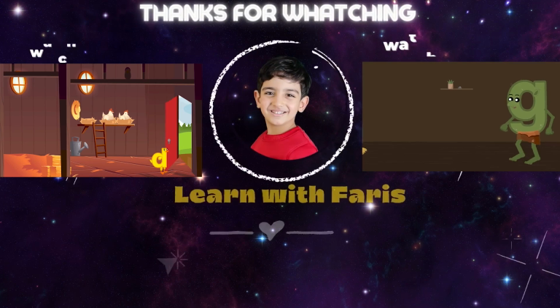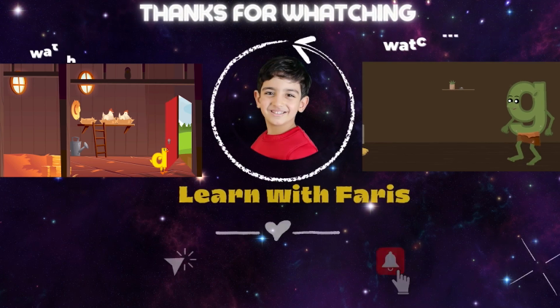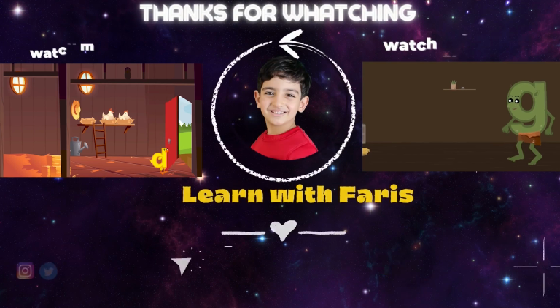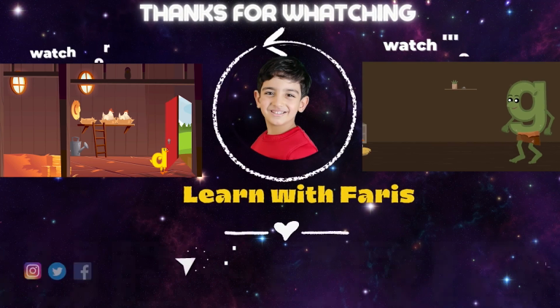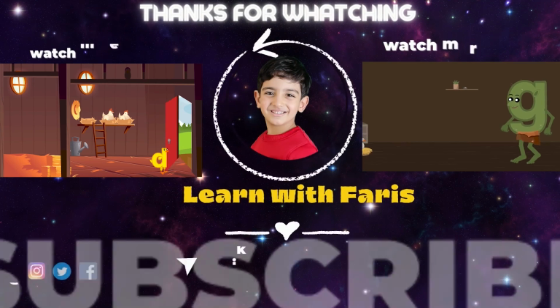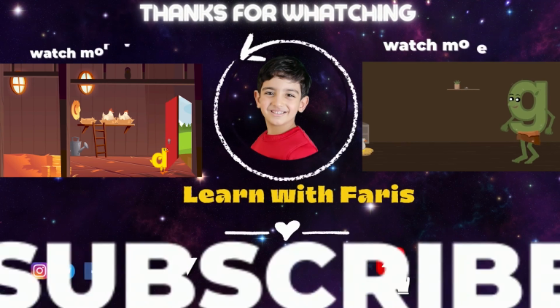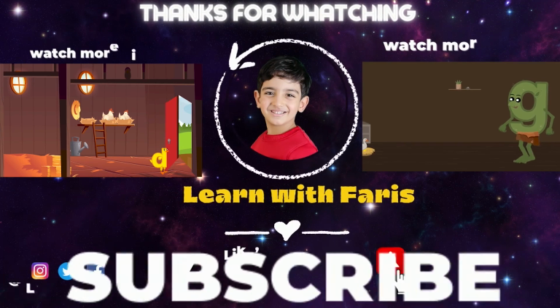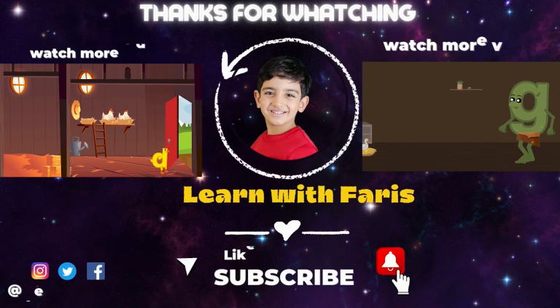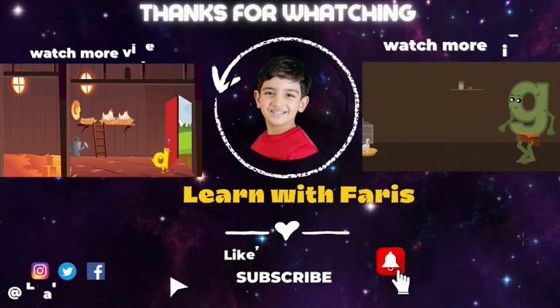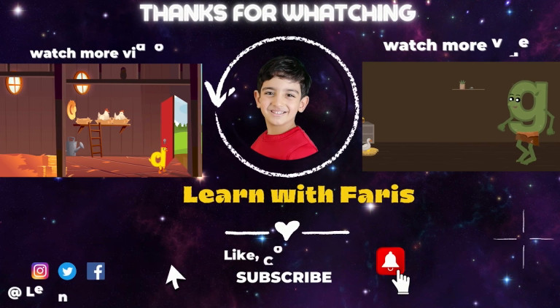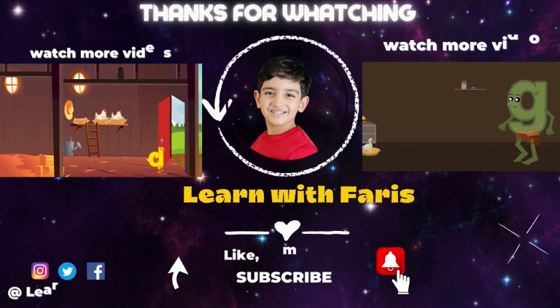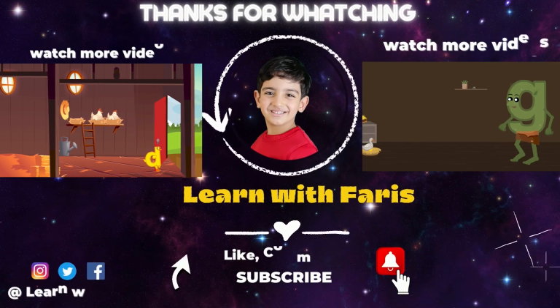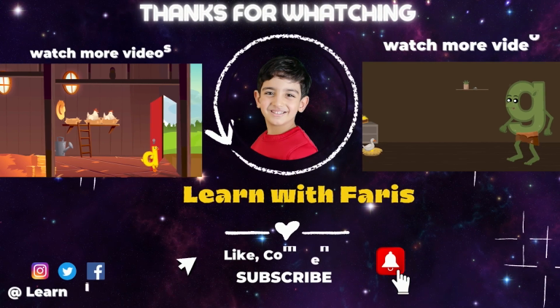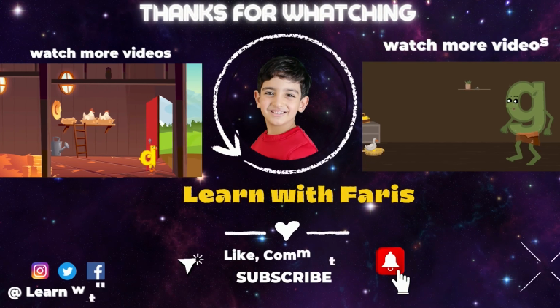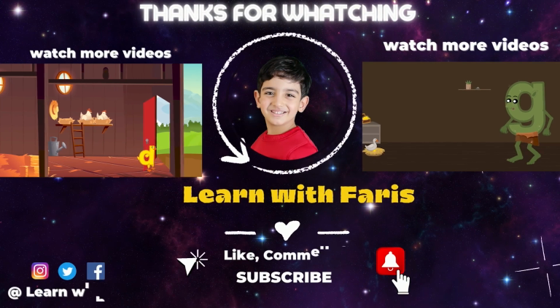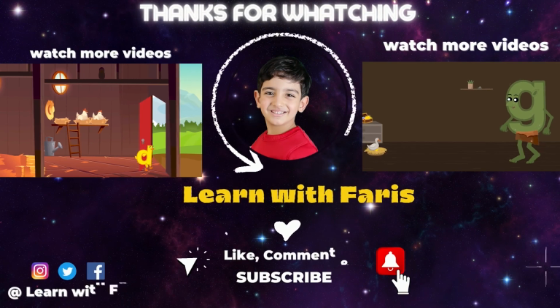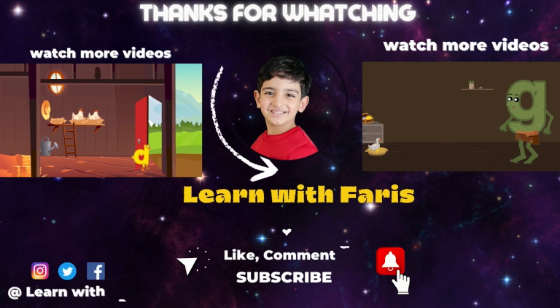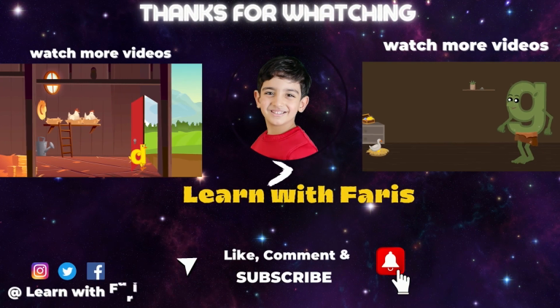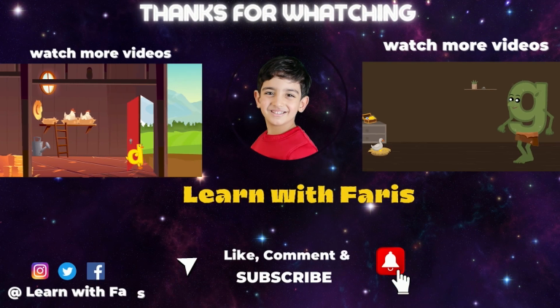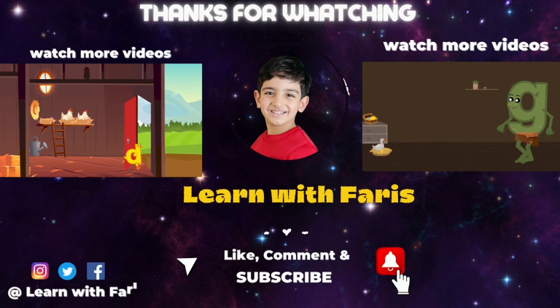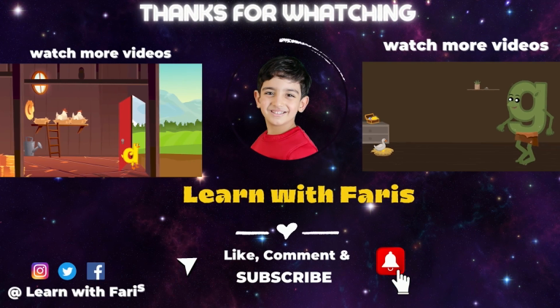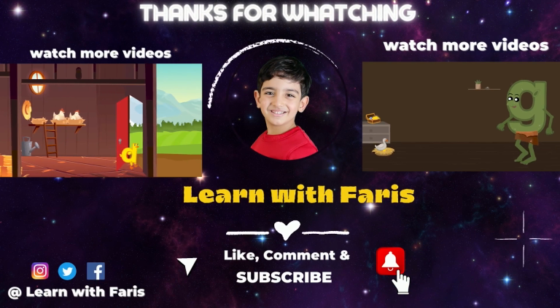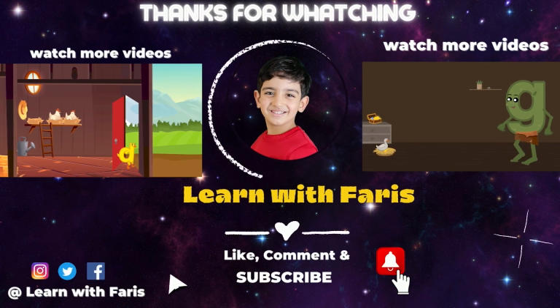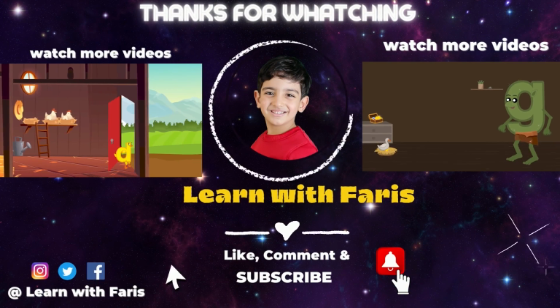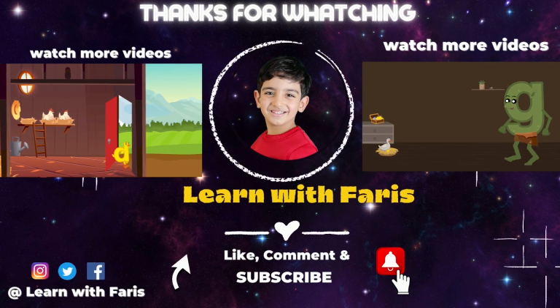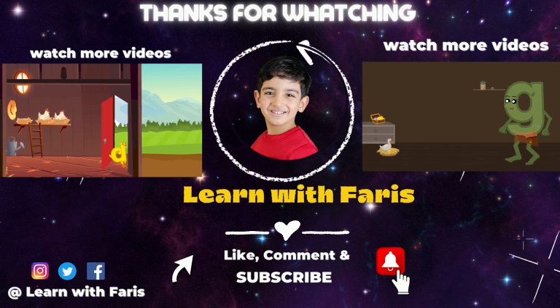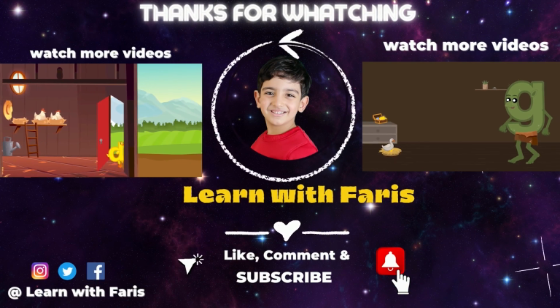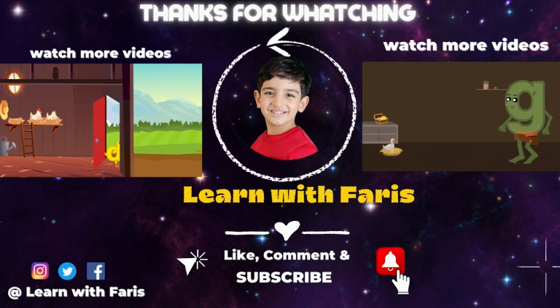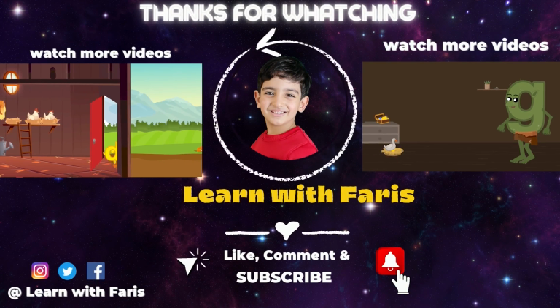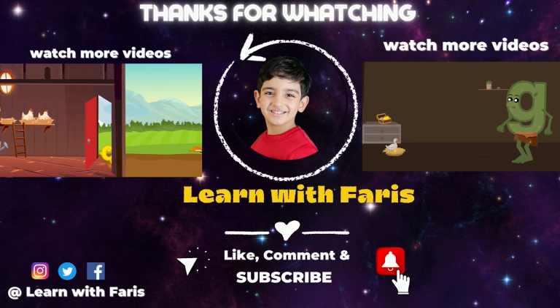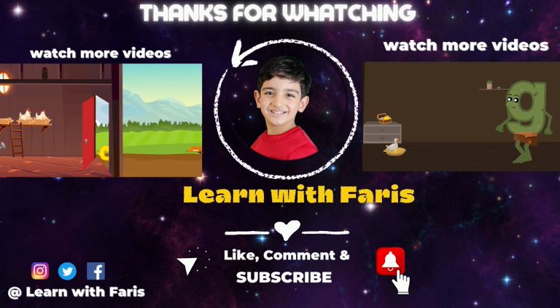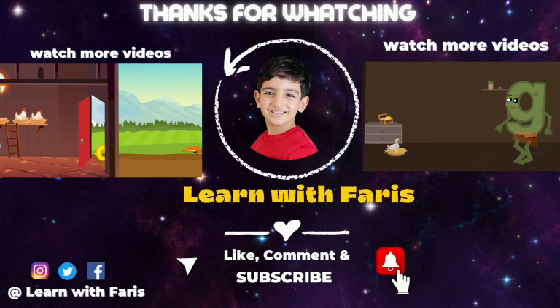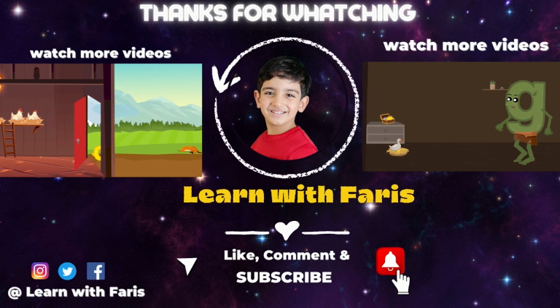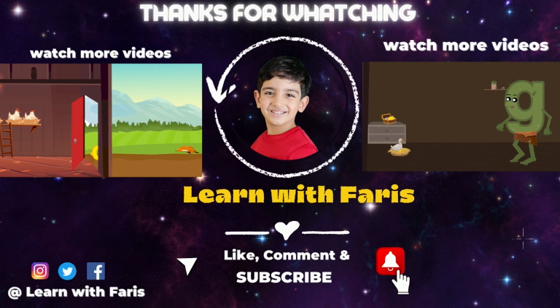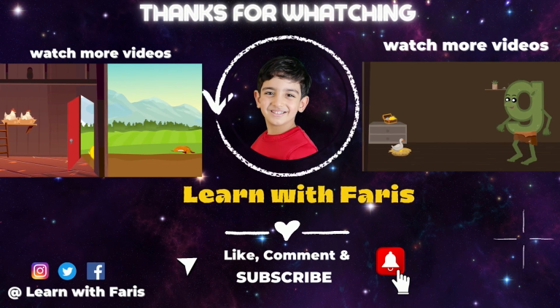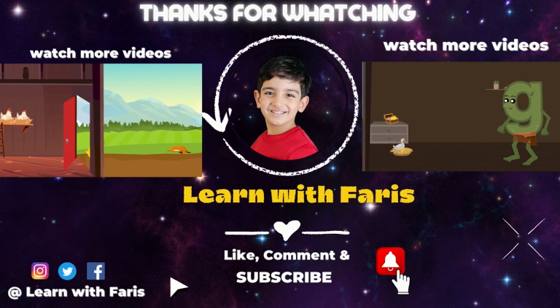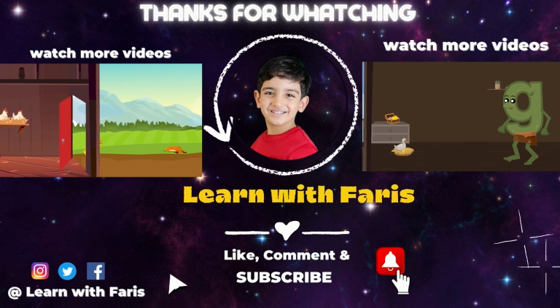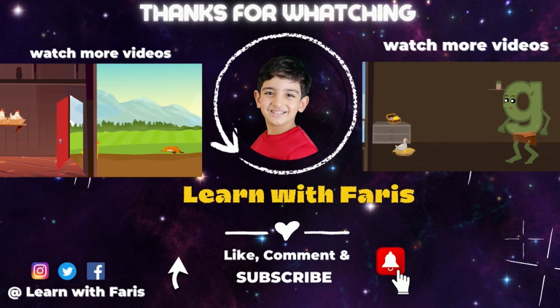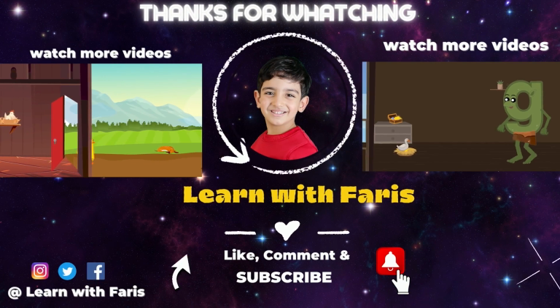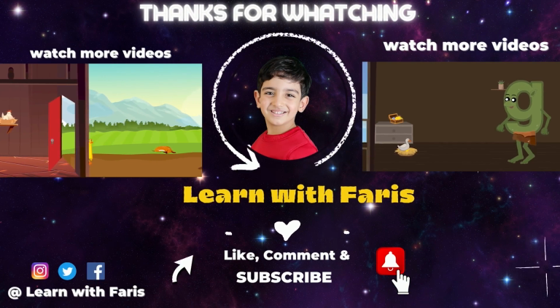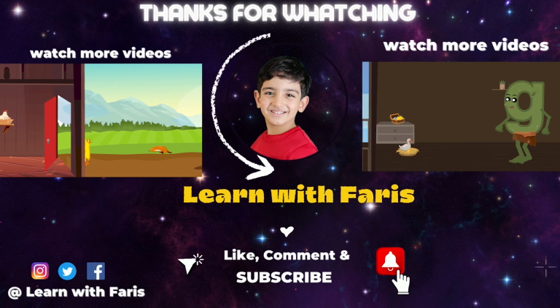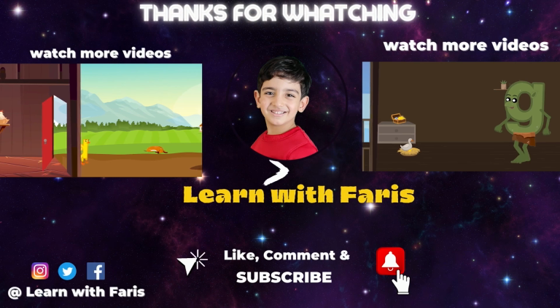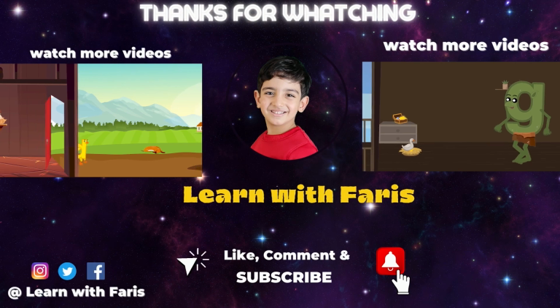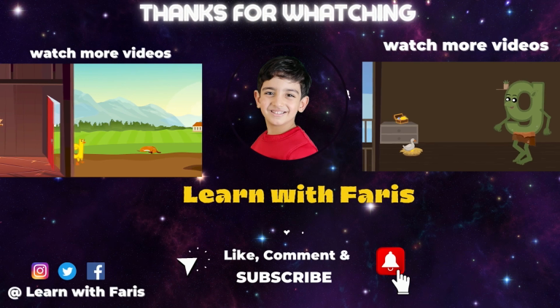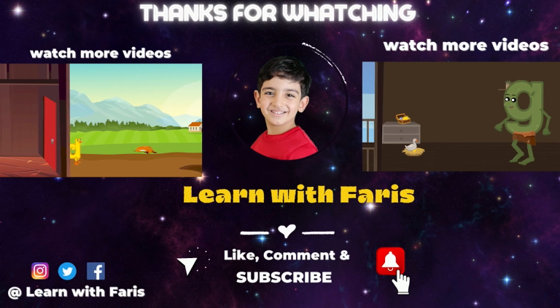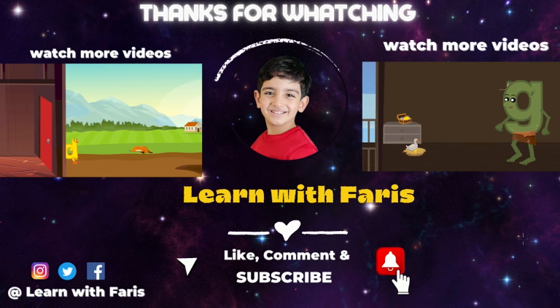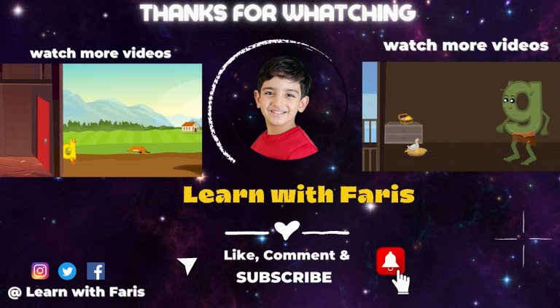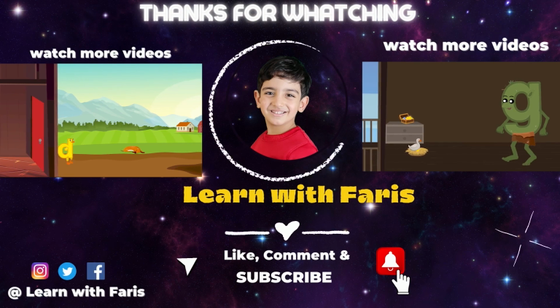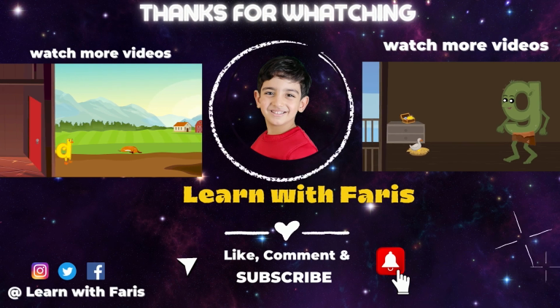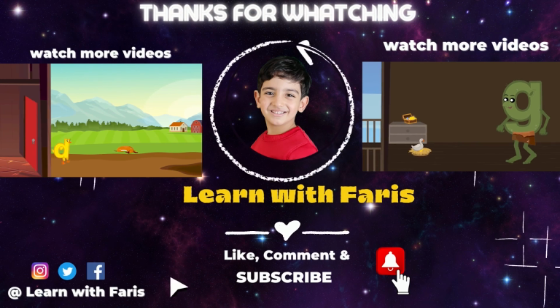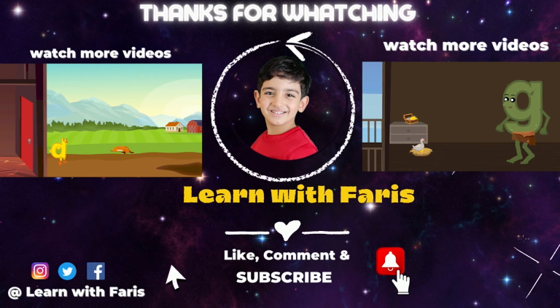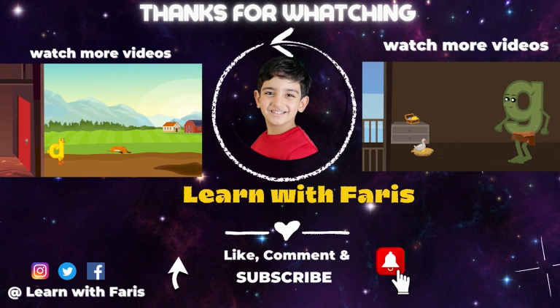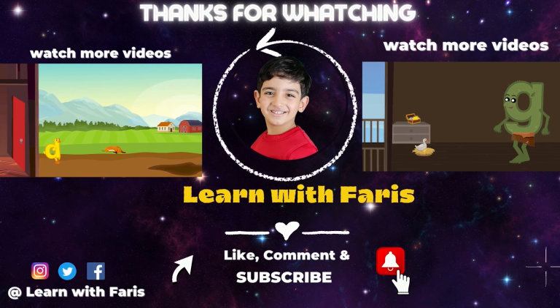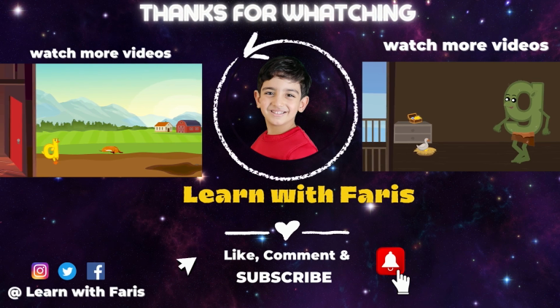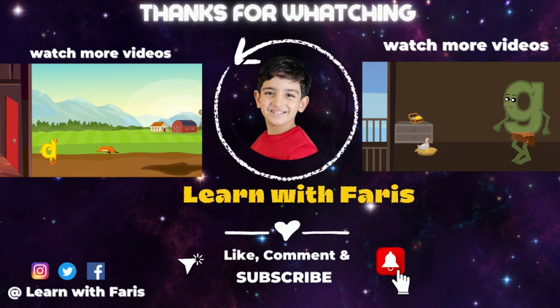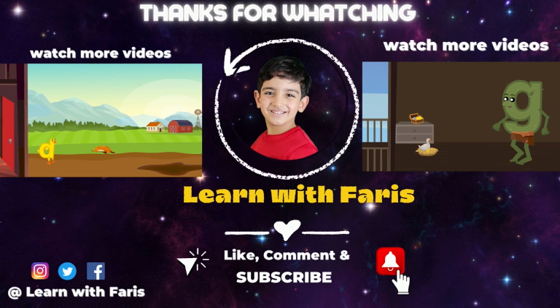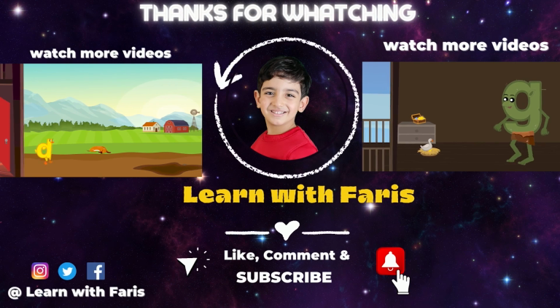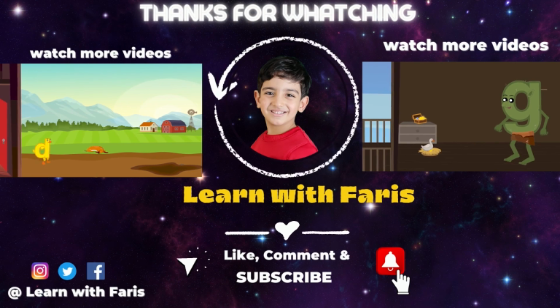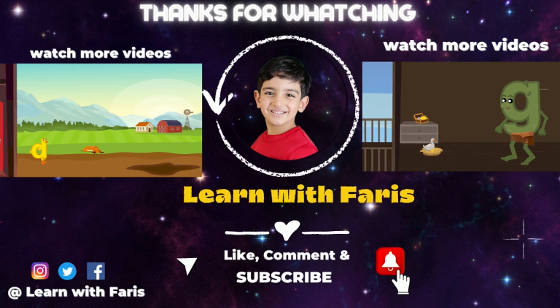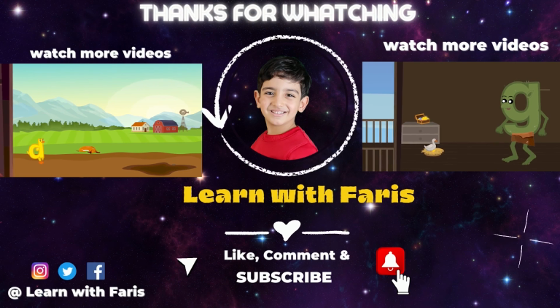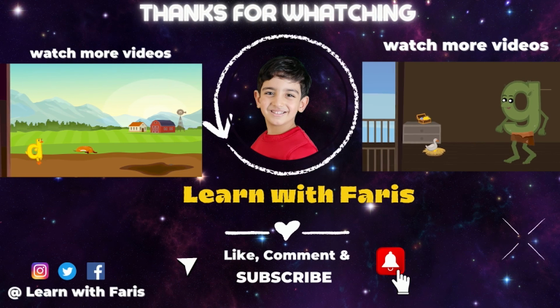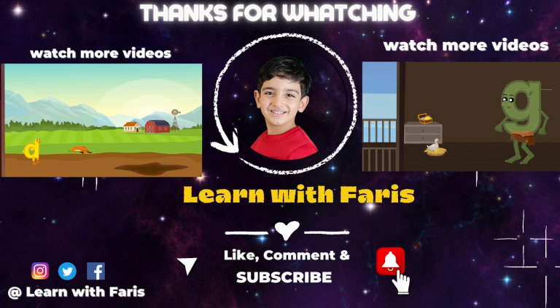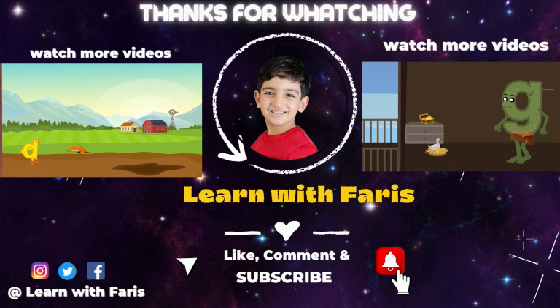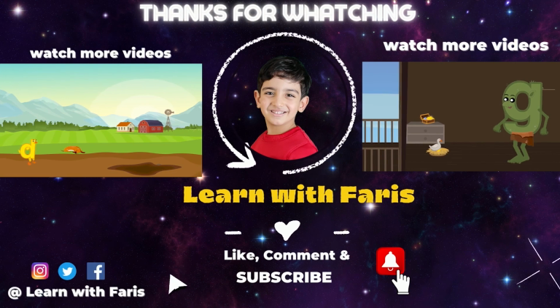Thanks for watching. Like the subscribe button and watch more videos. Goodbye!